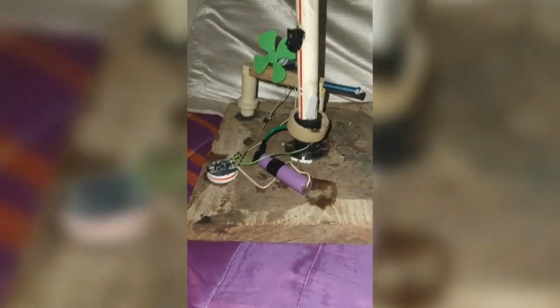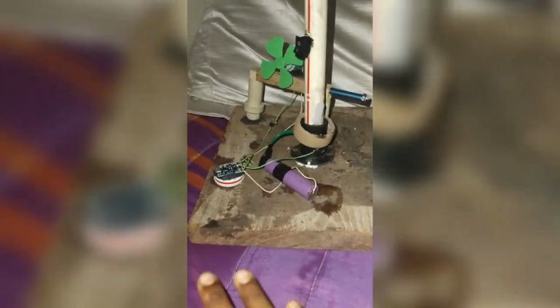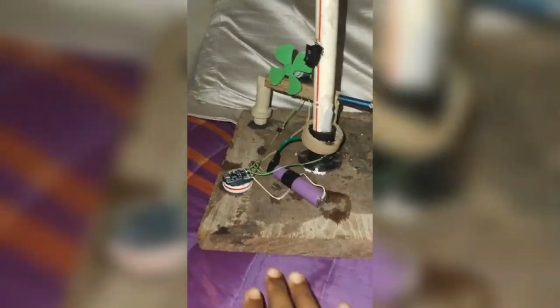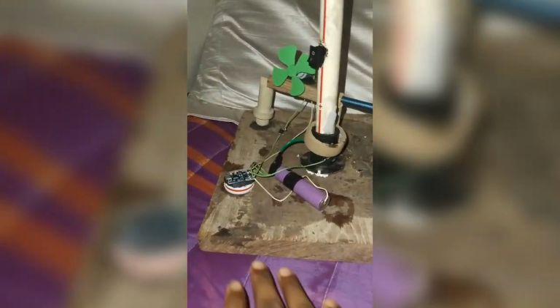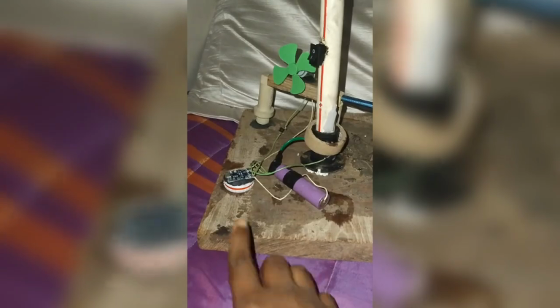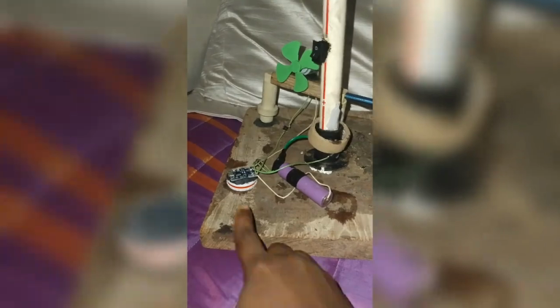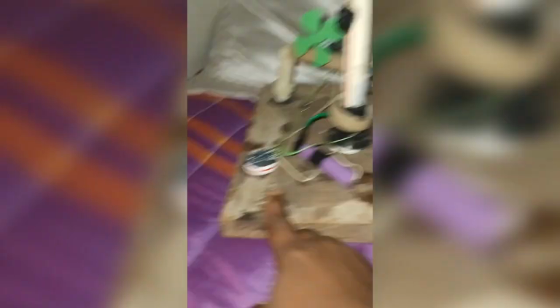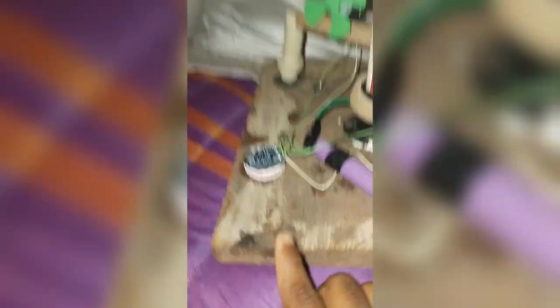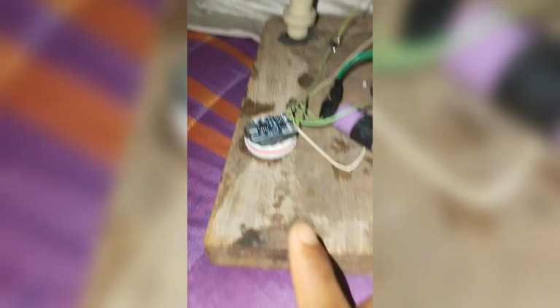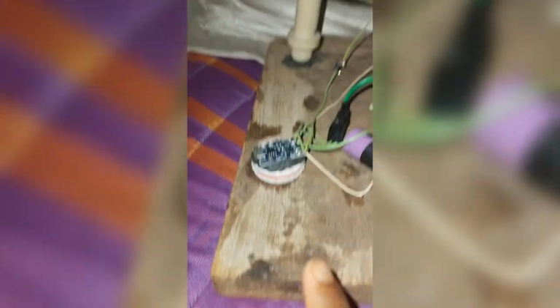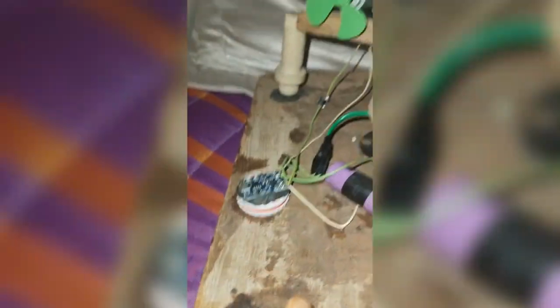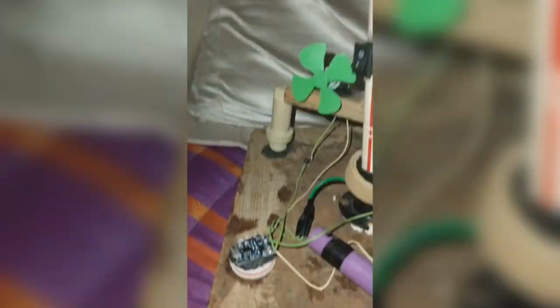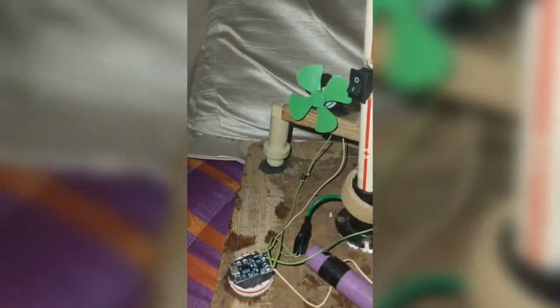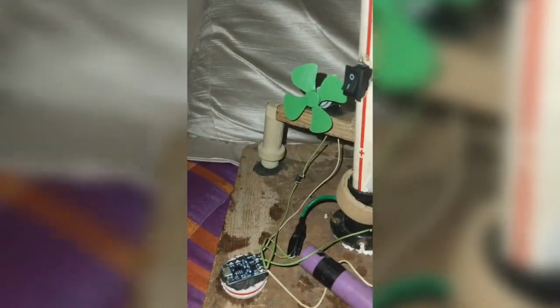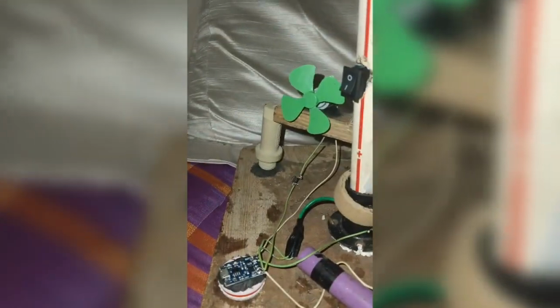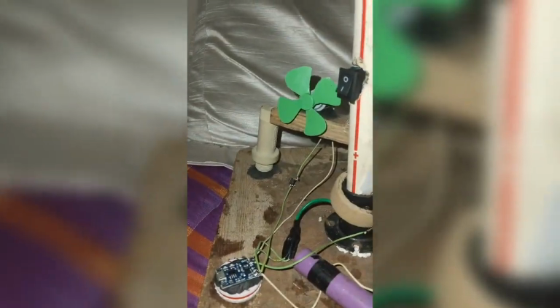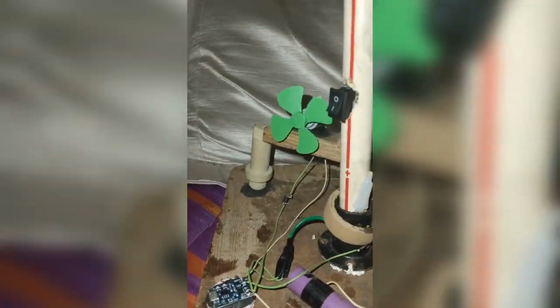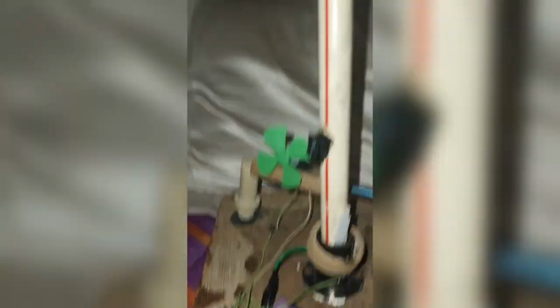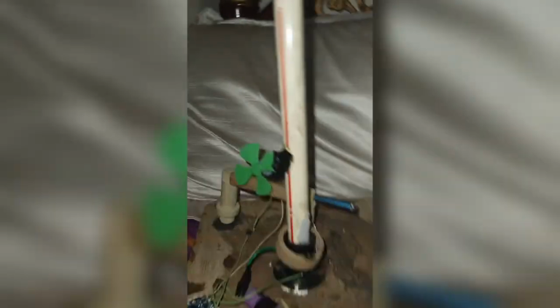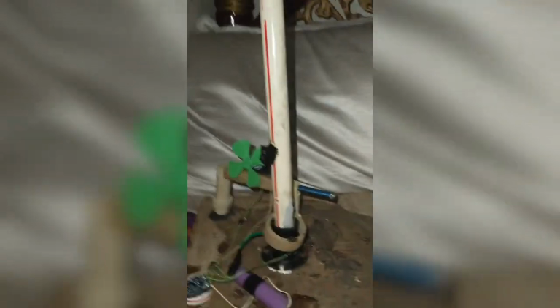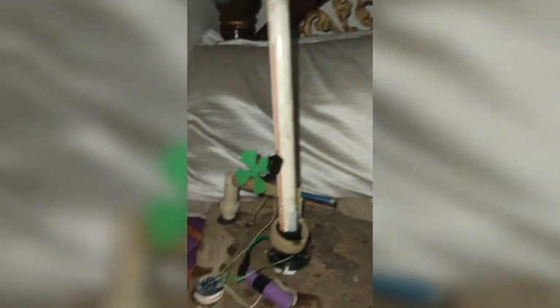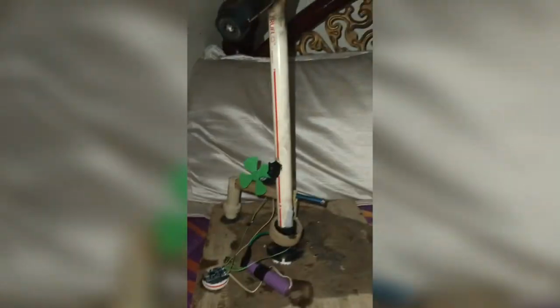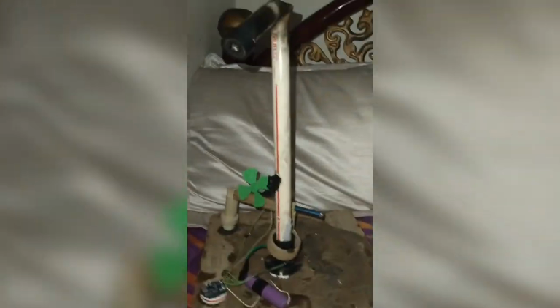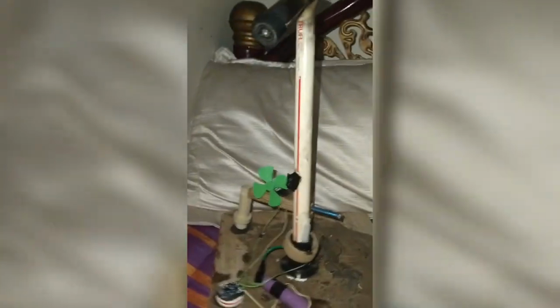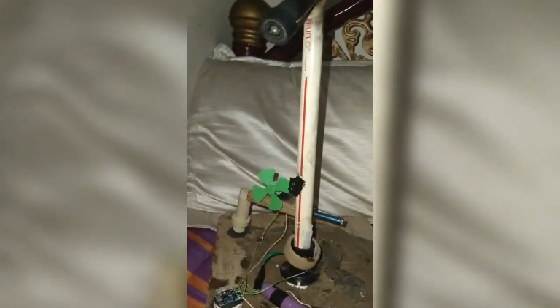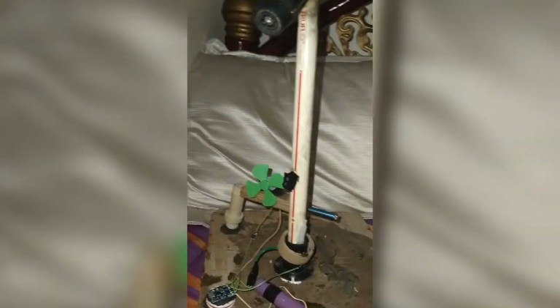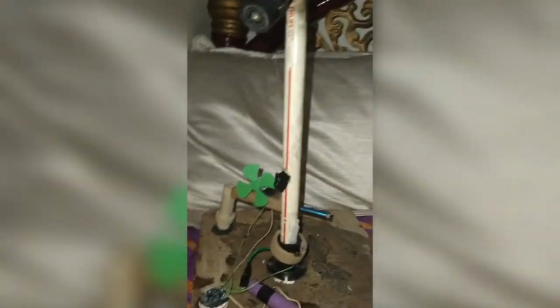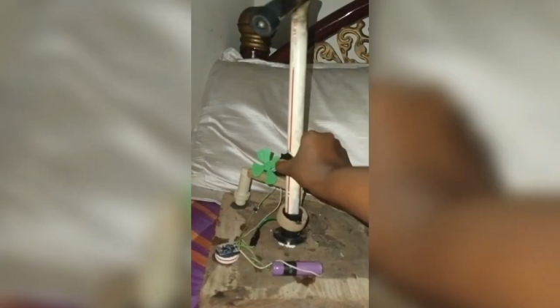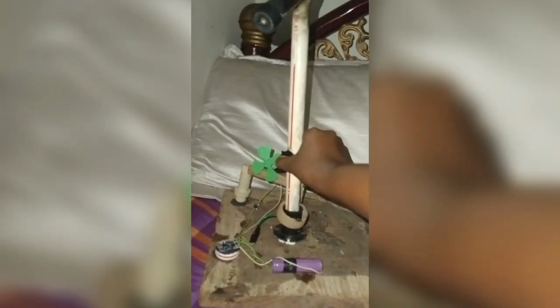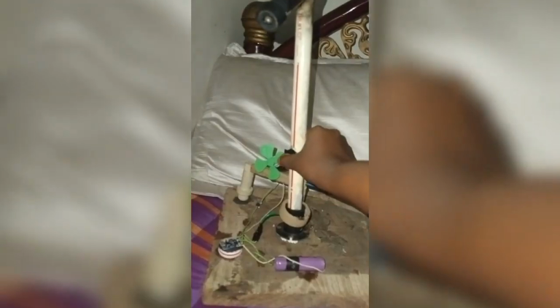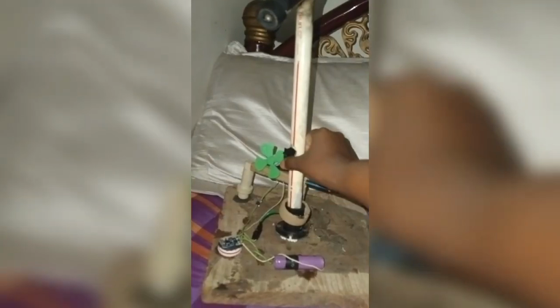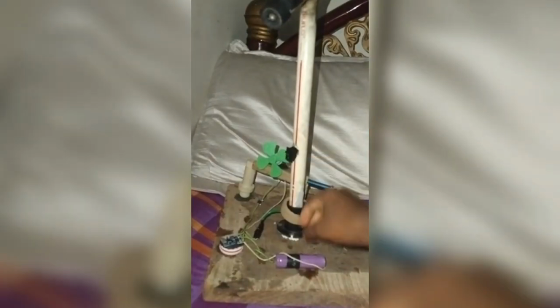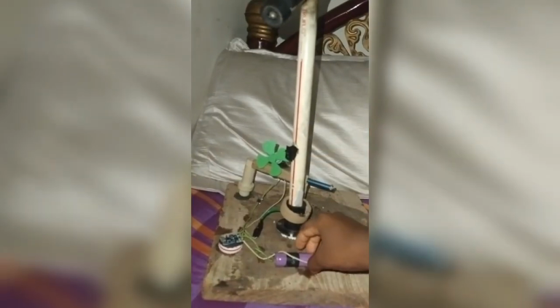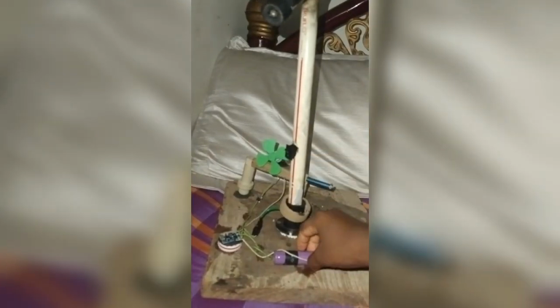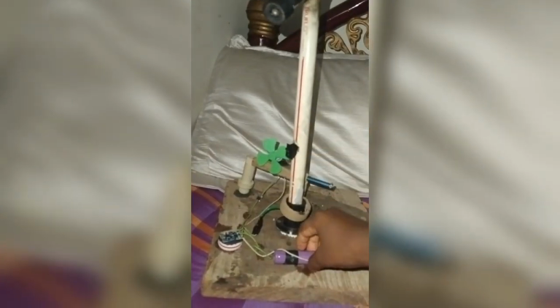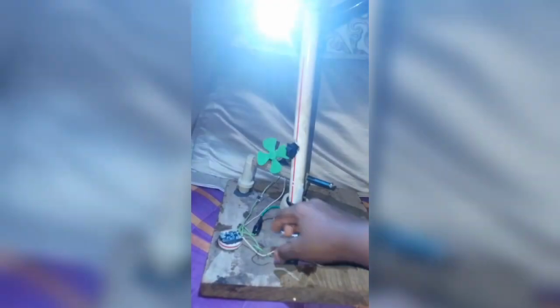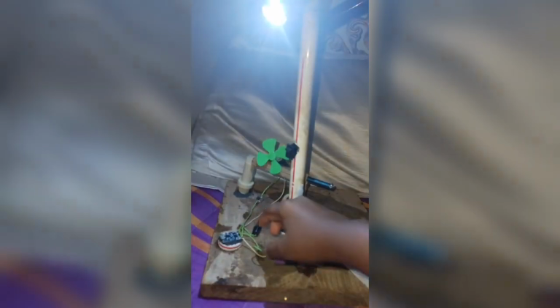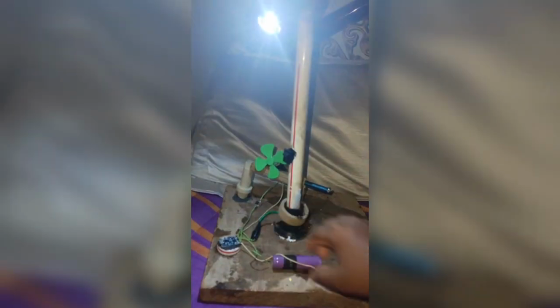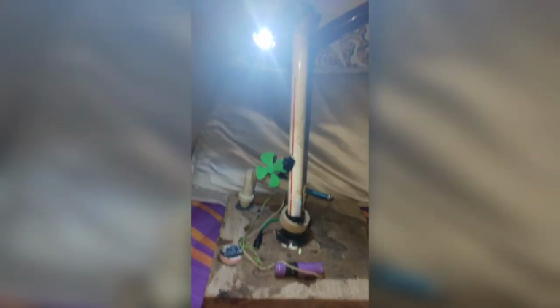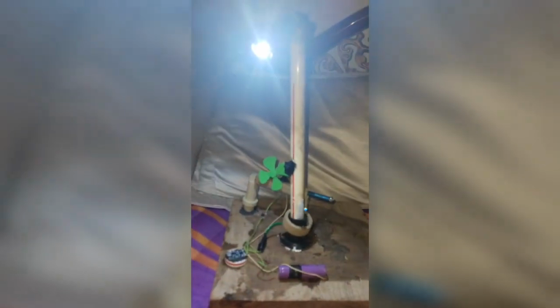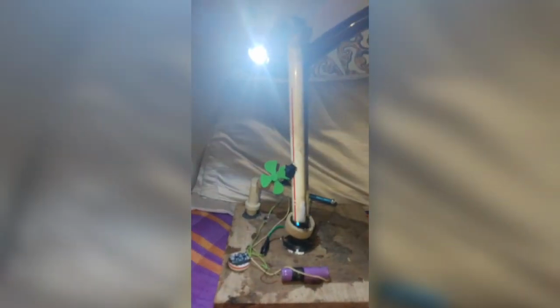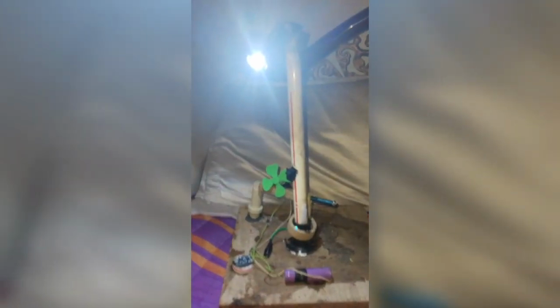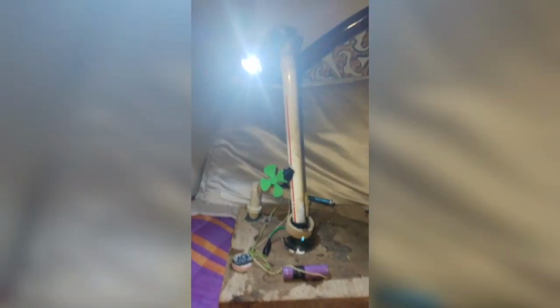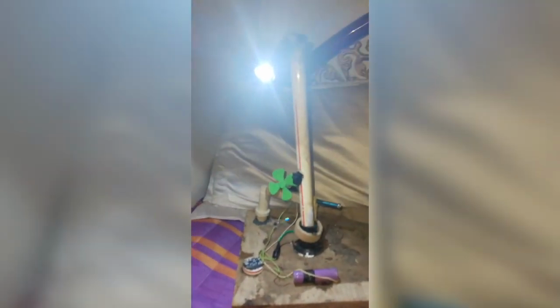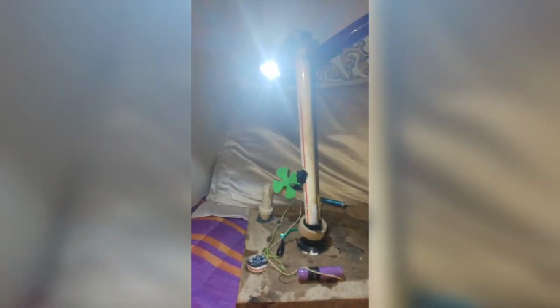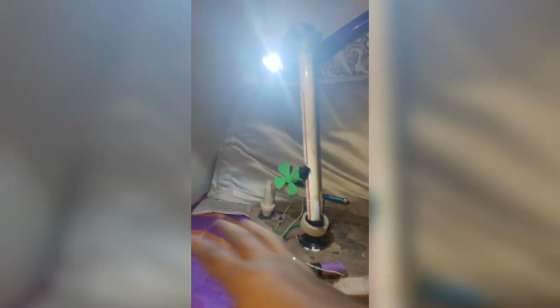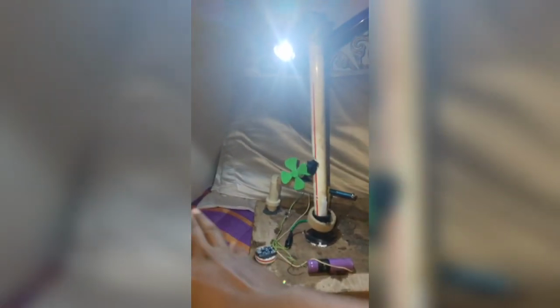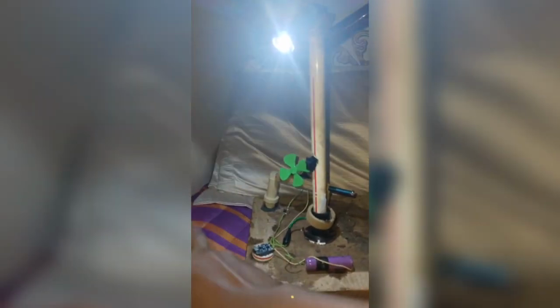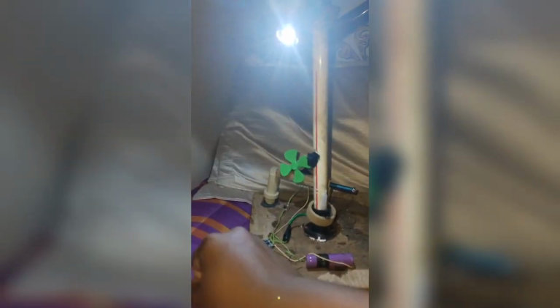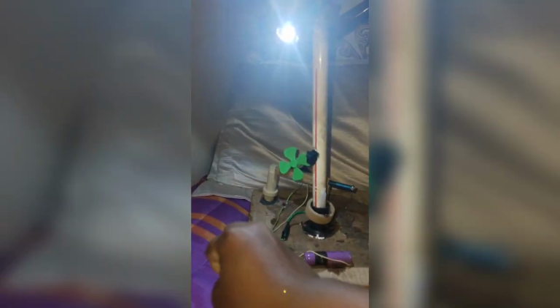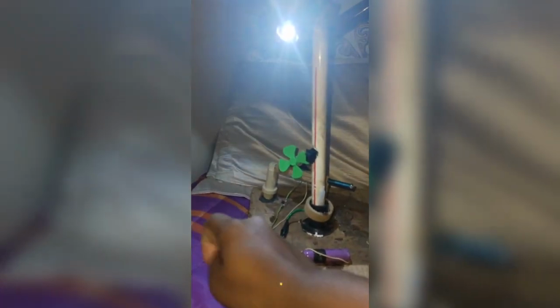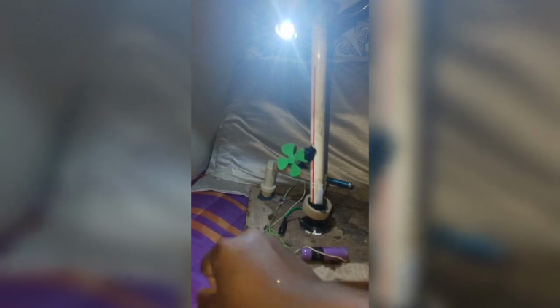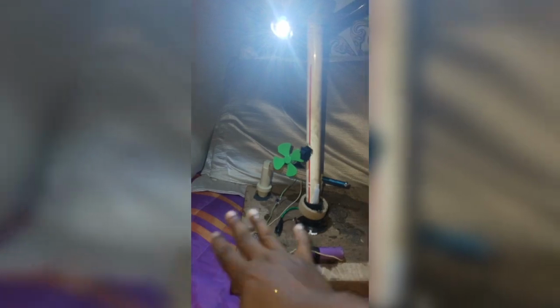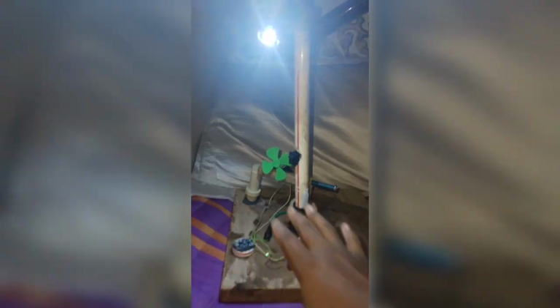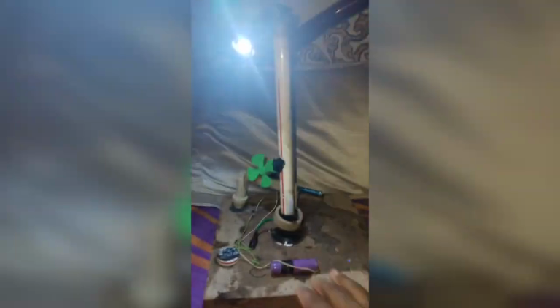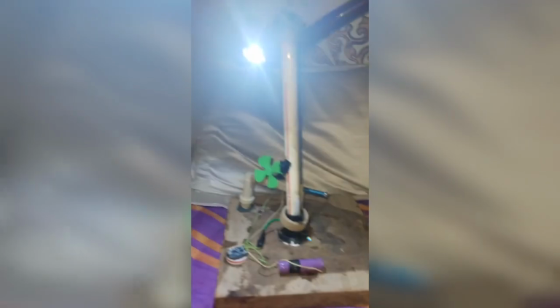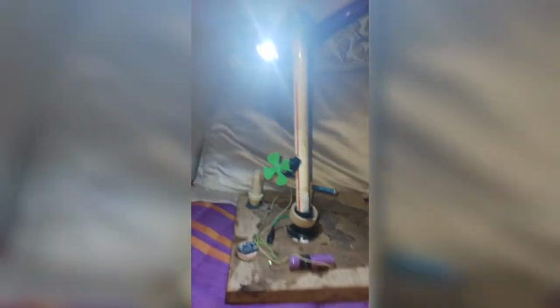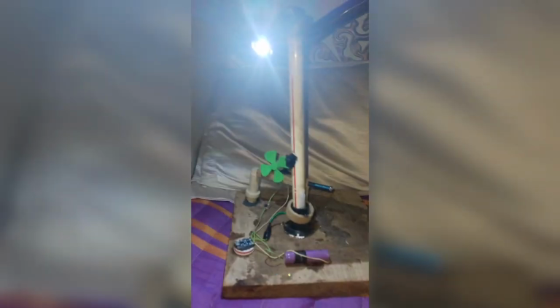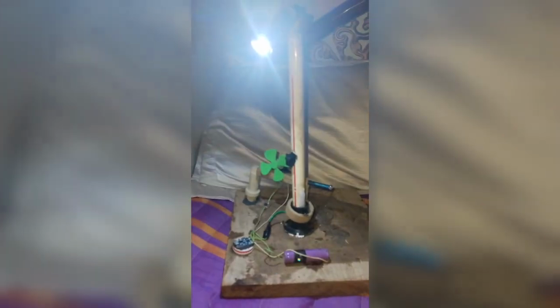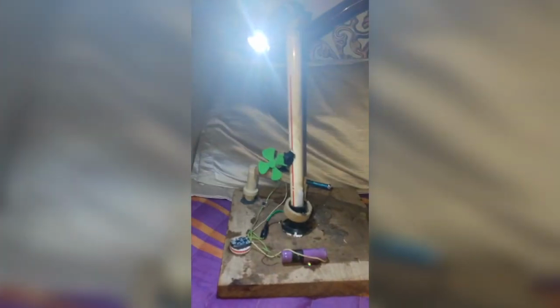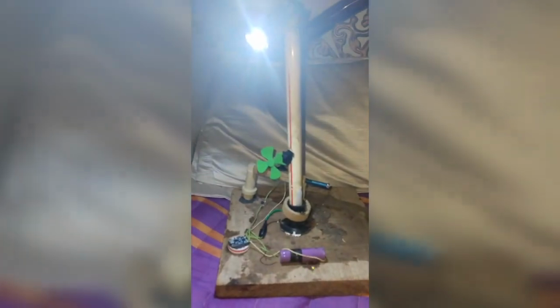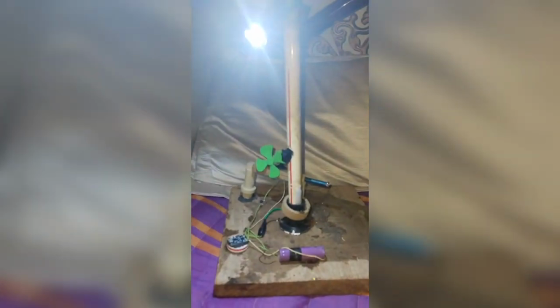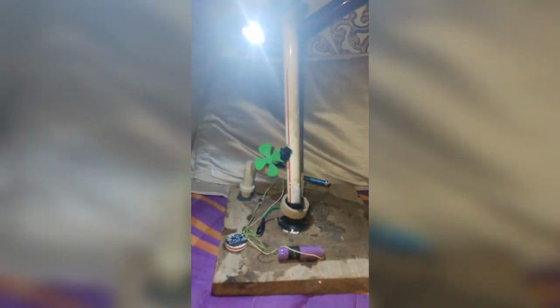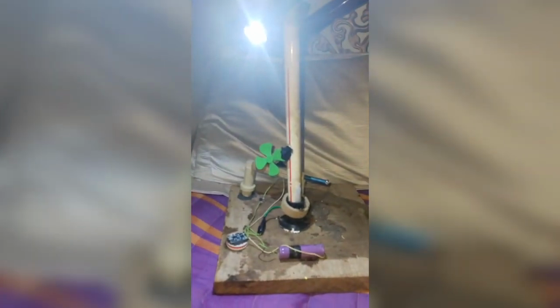I have a fan with a charging fan. It's very bright — you can see it.